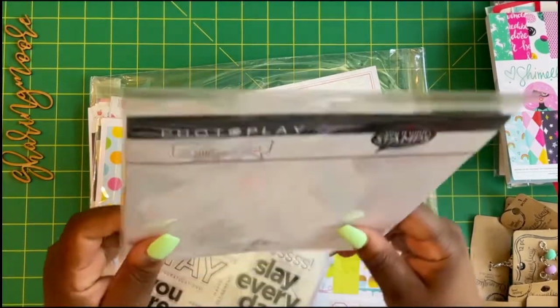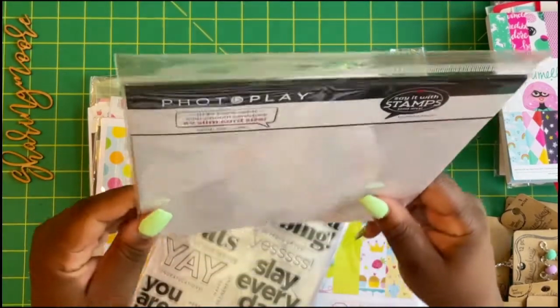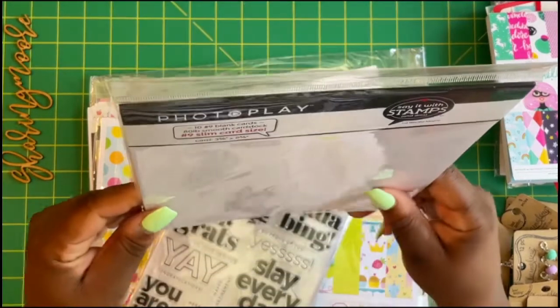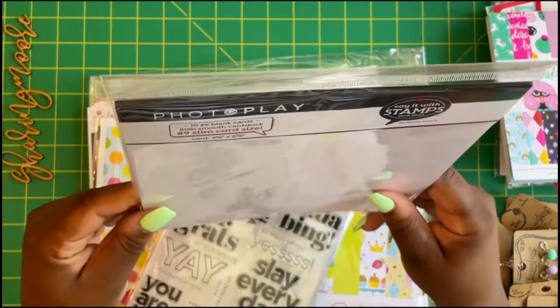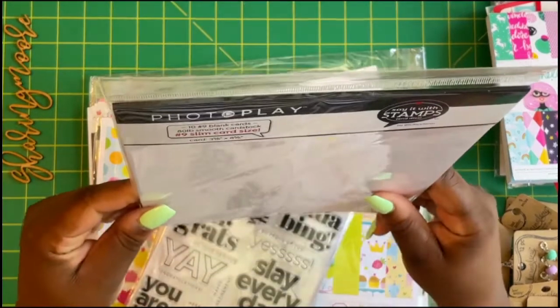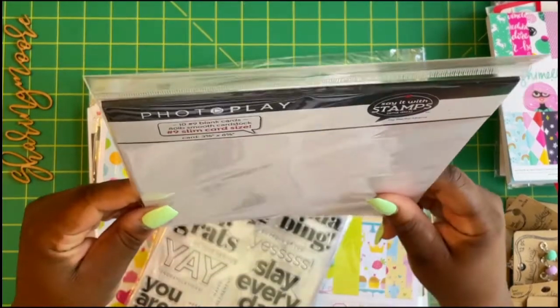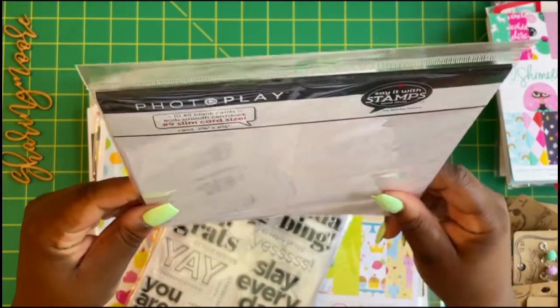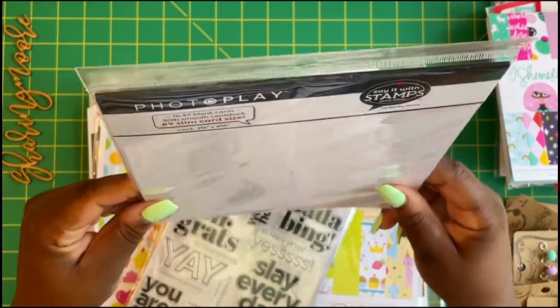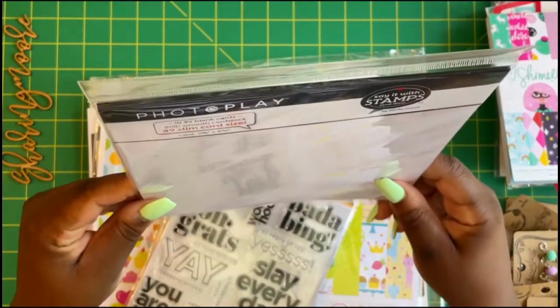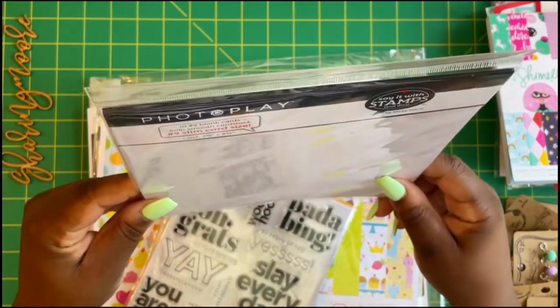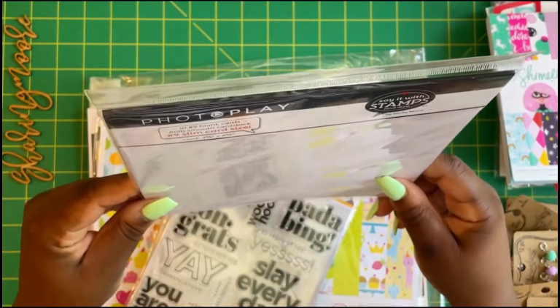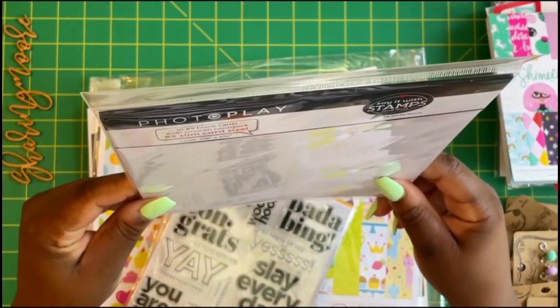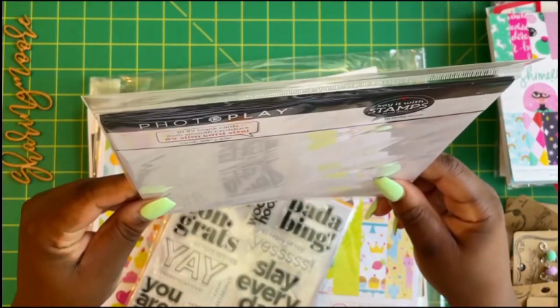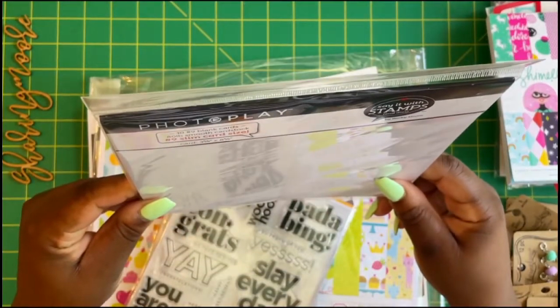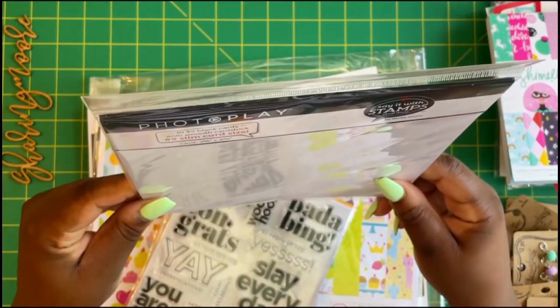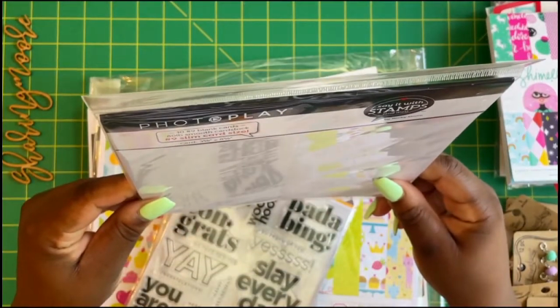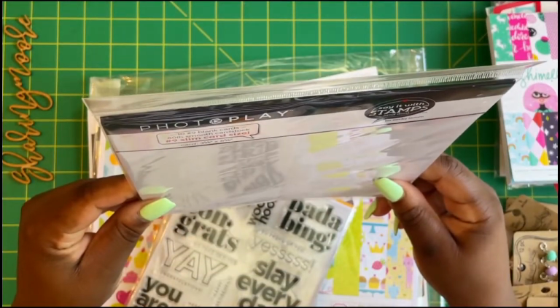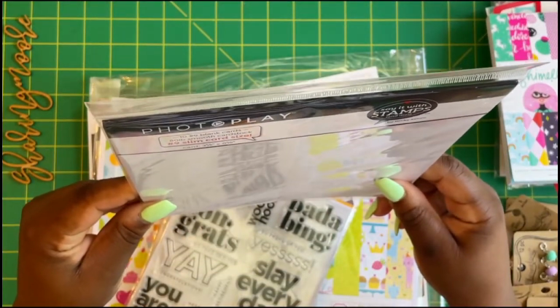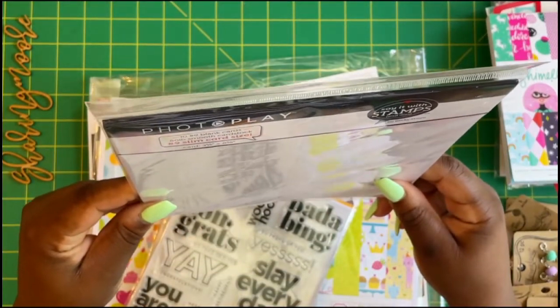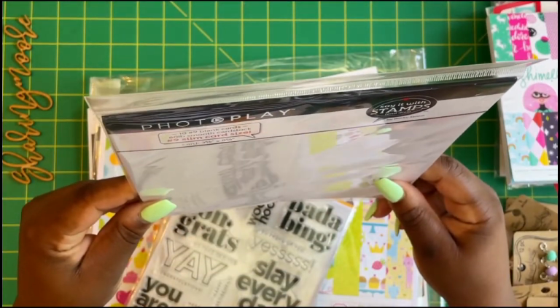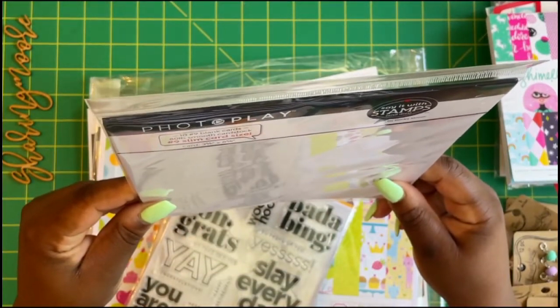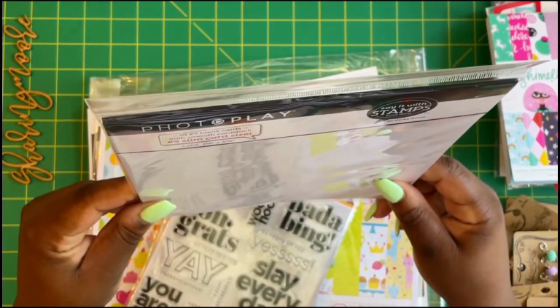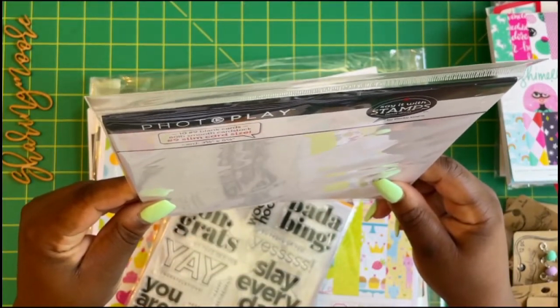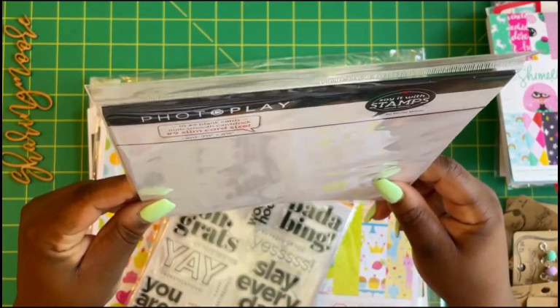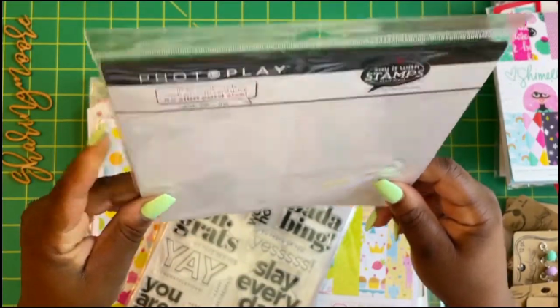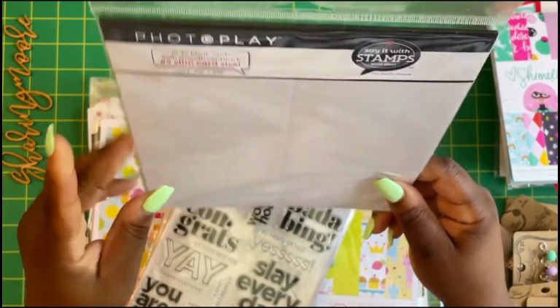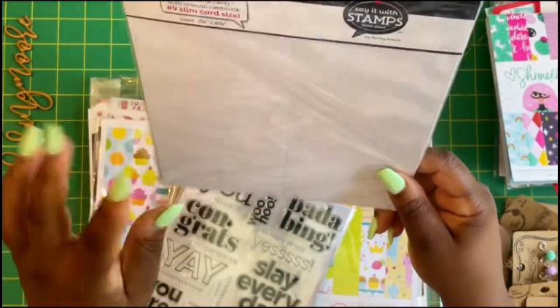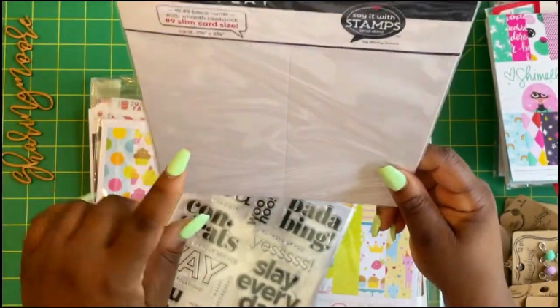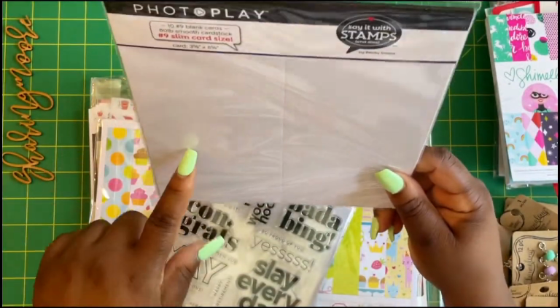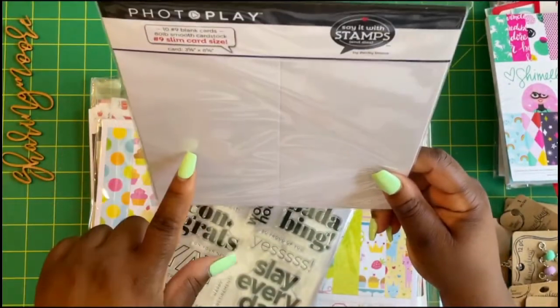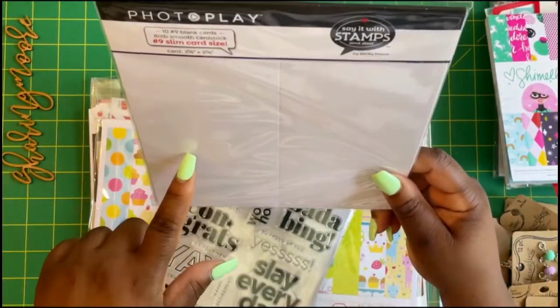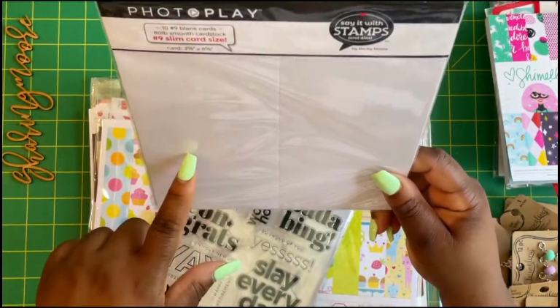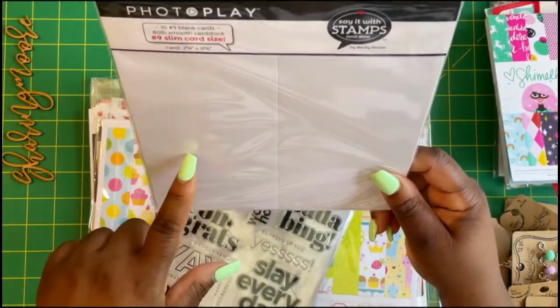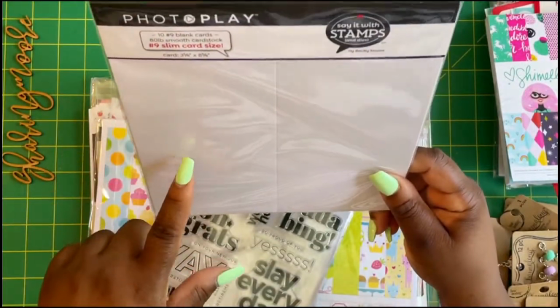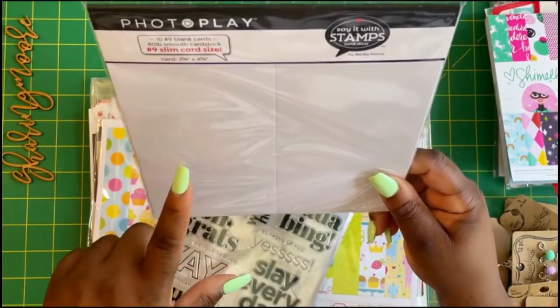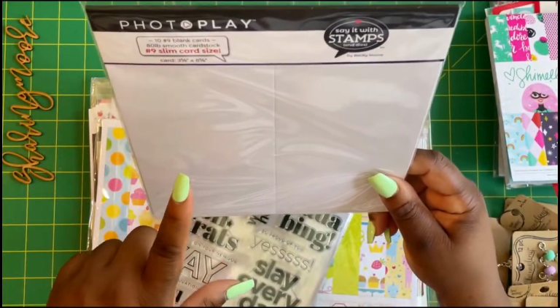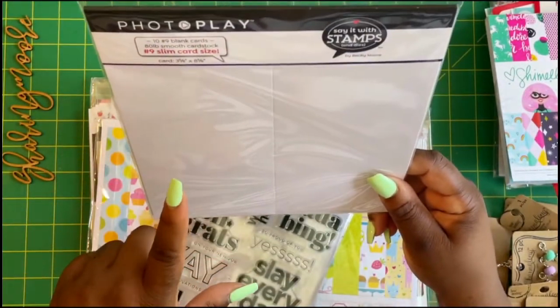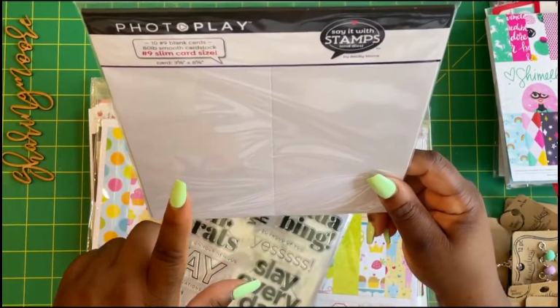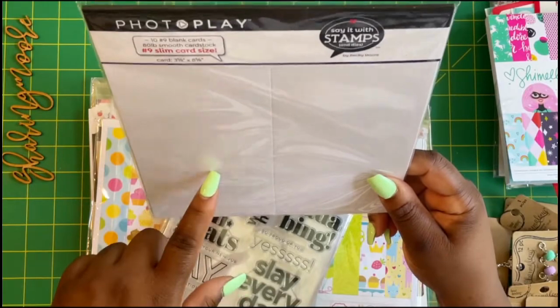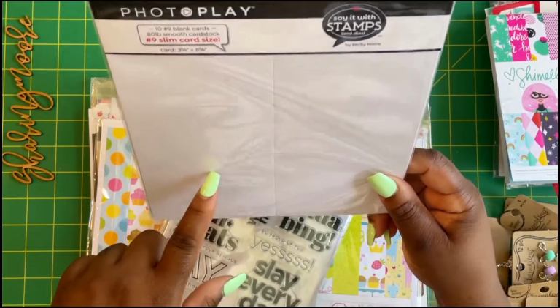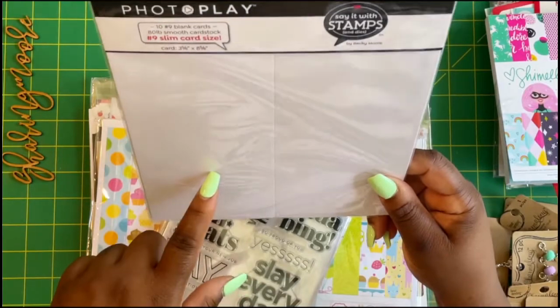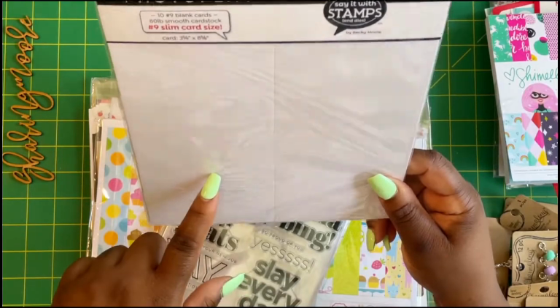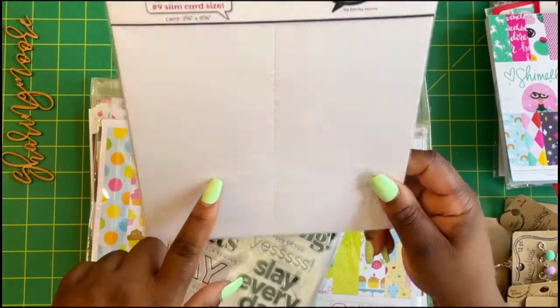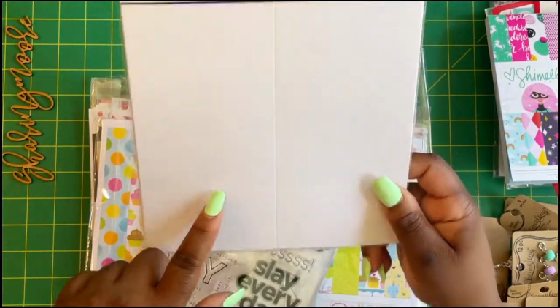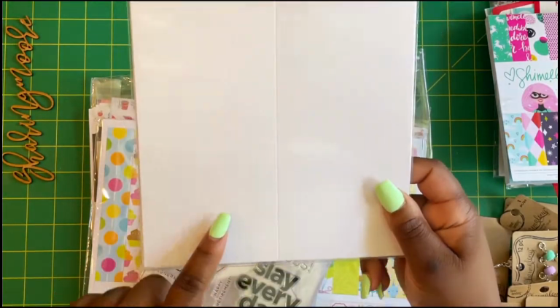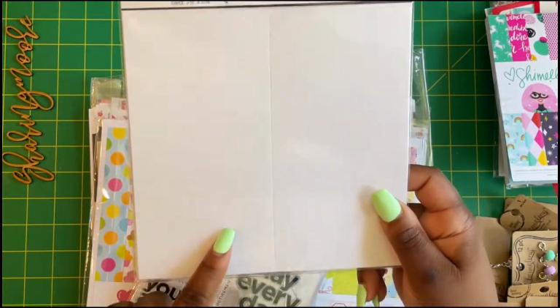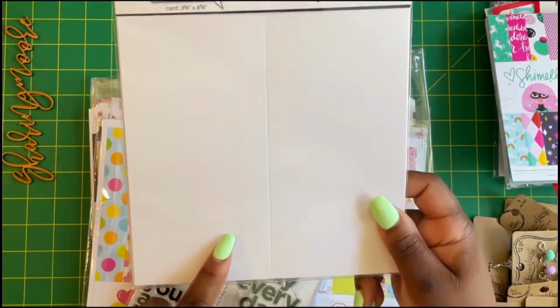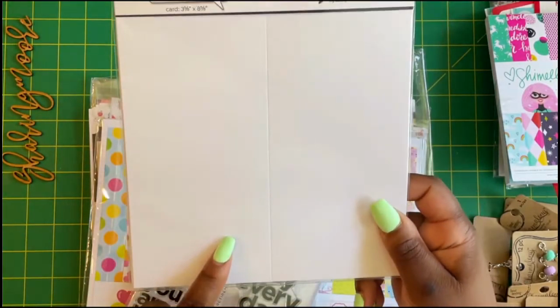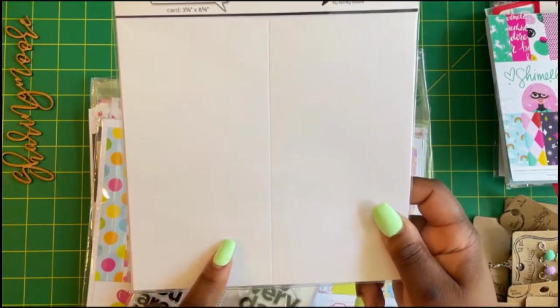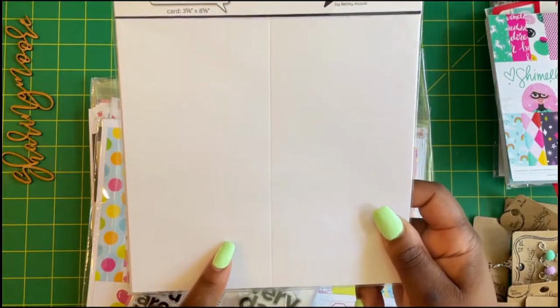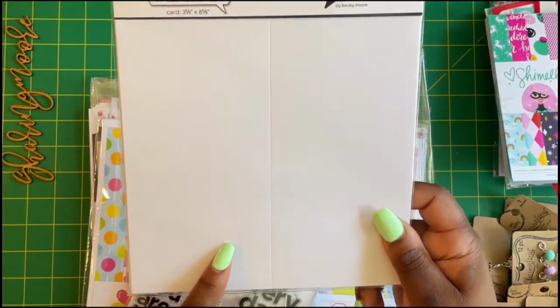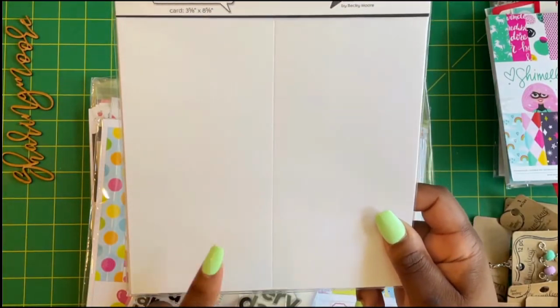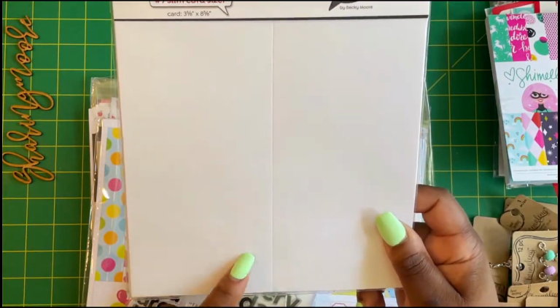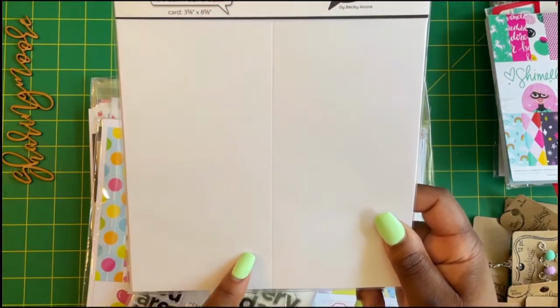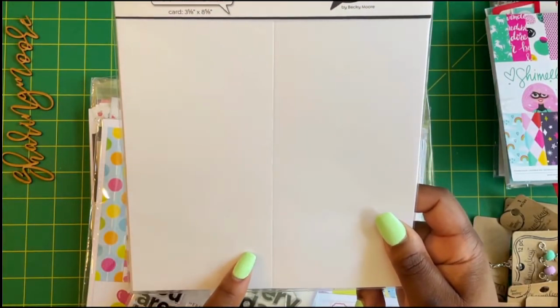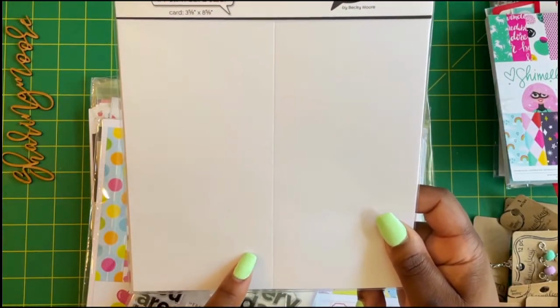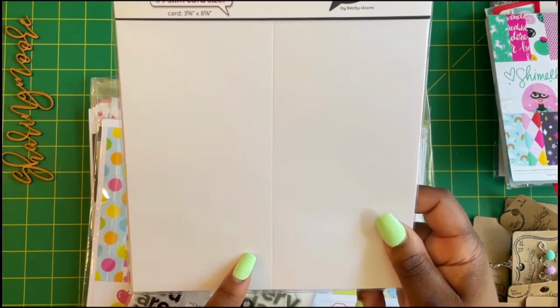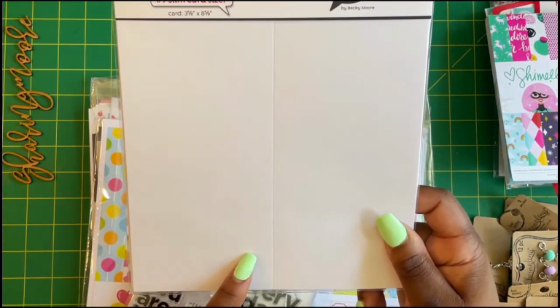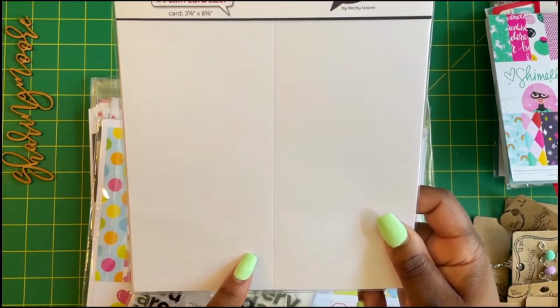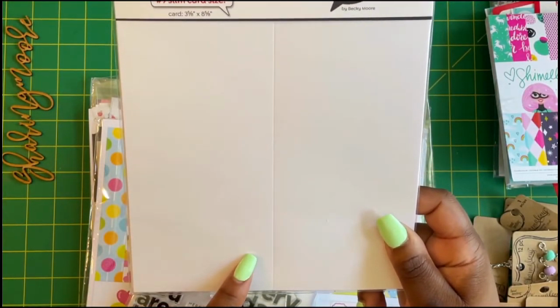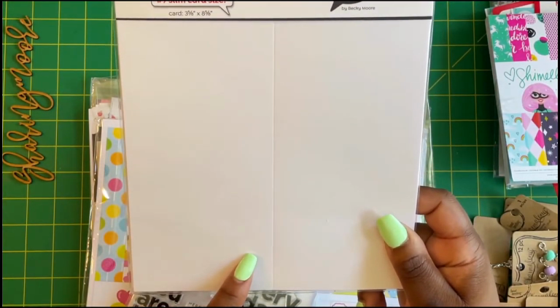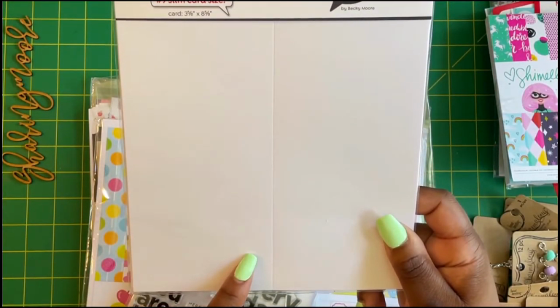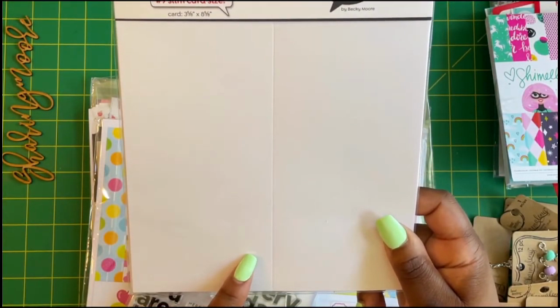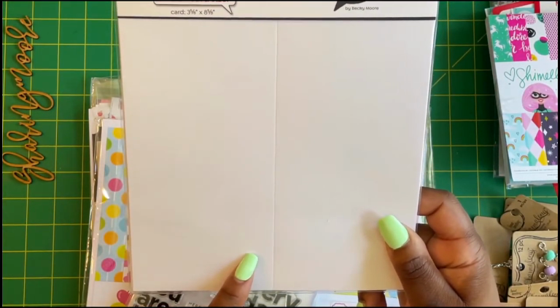I got some of these — number nine — there are 10 in here, and these are the mini slimline card bases by Photoplay.